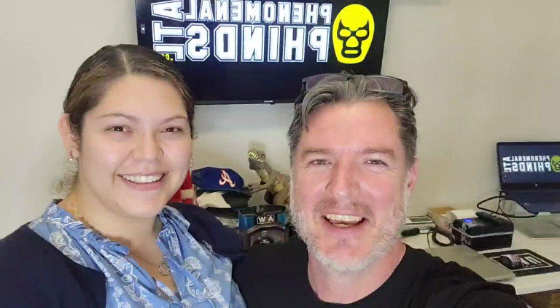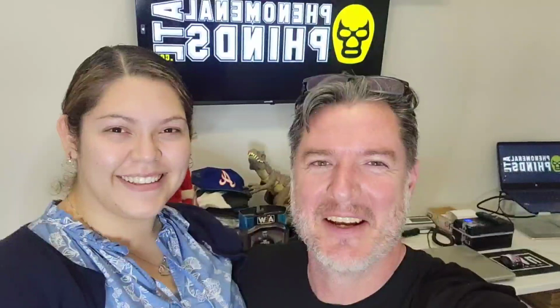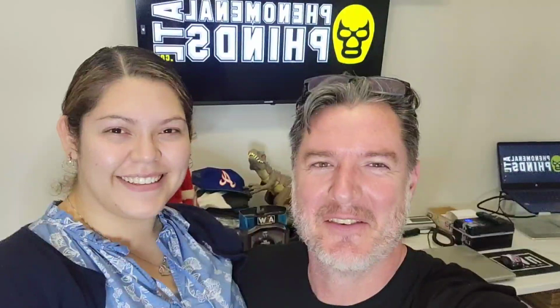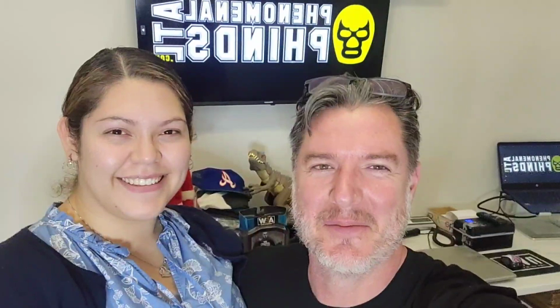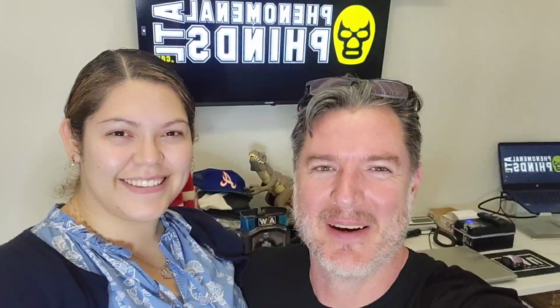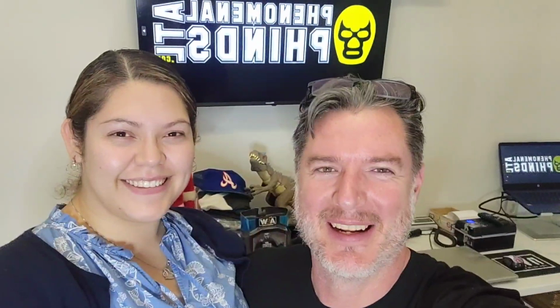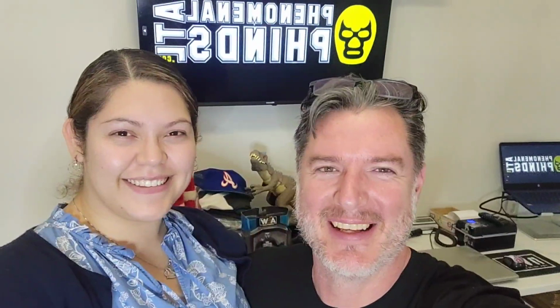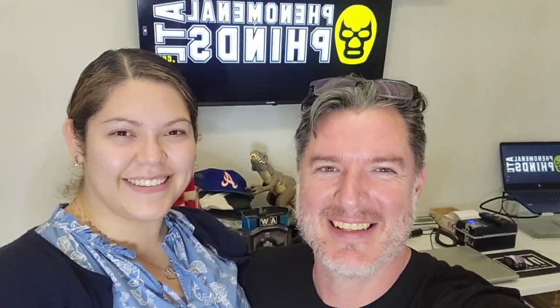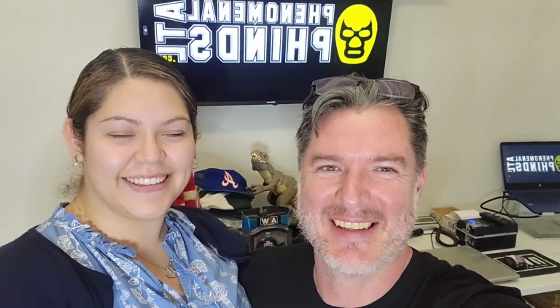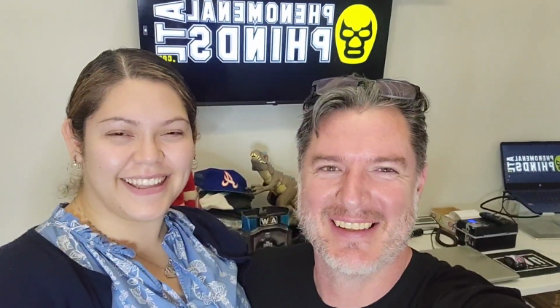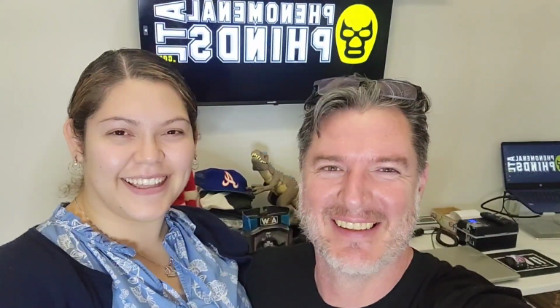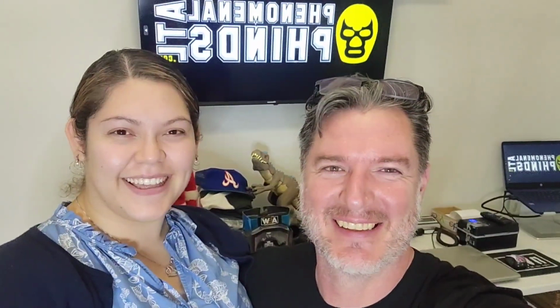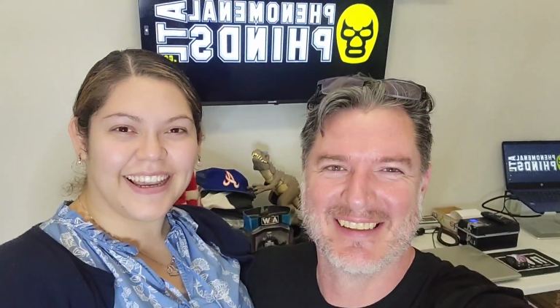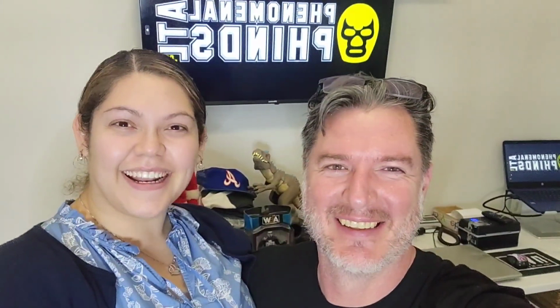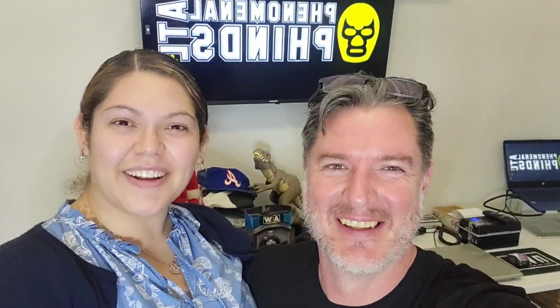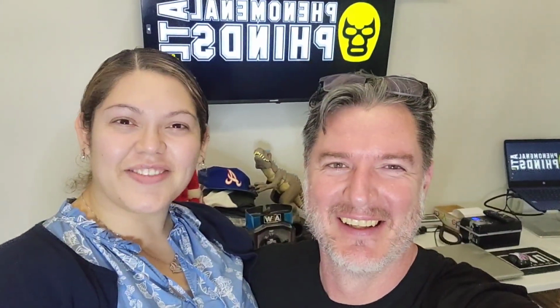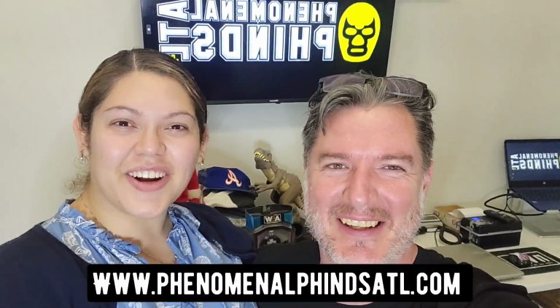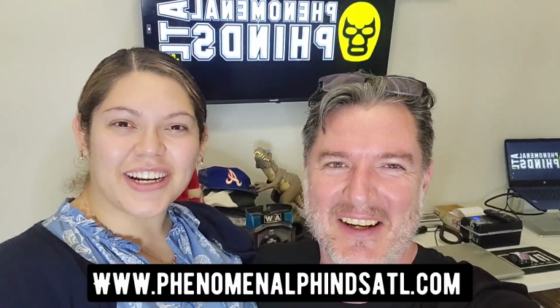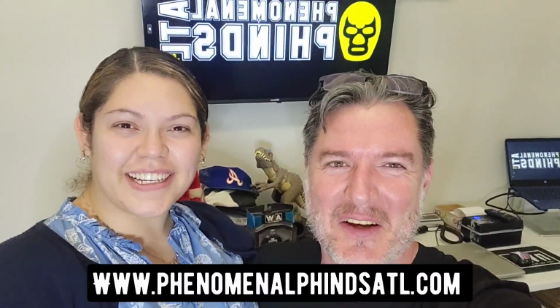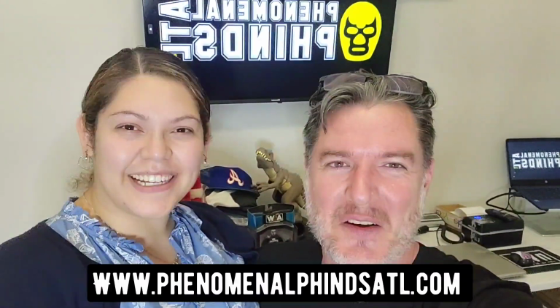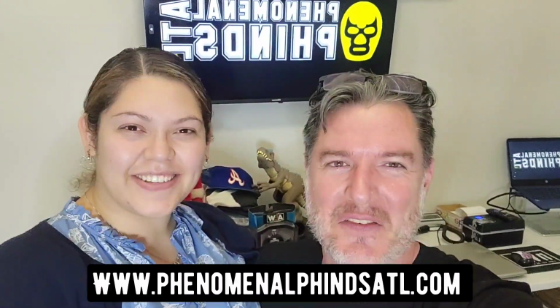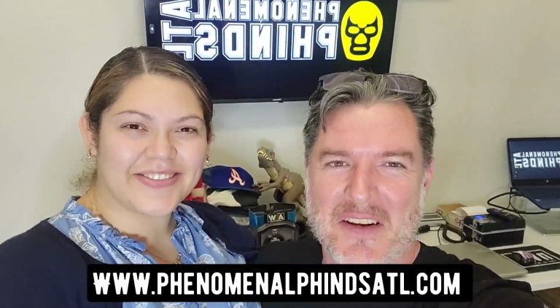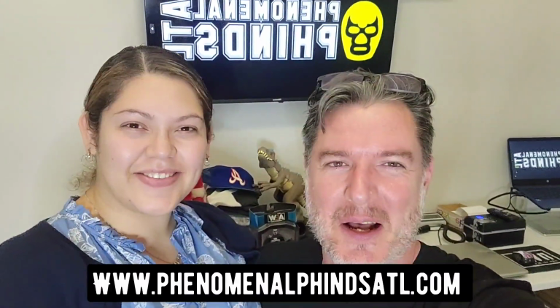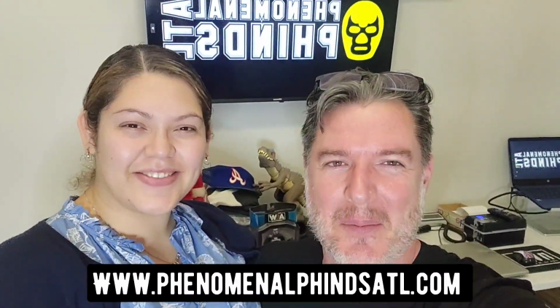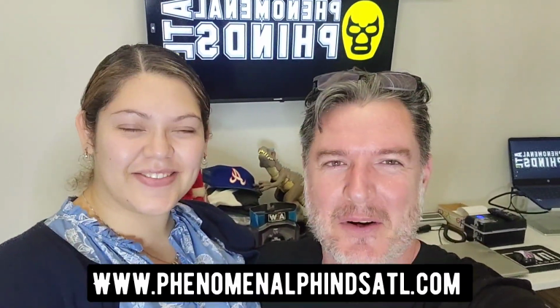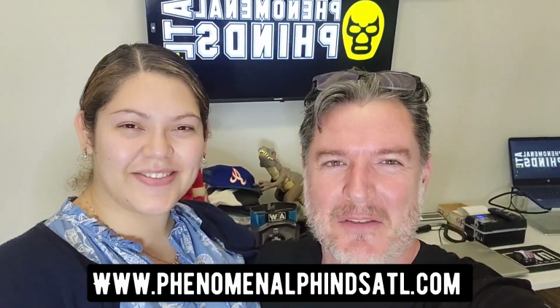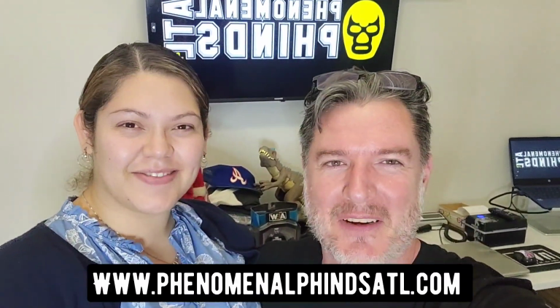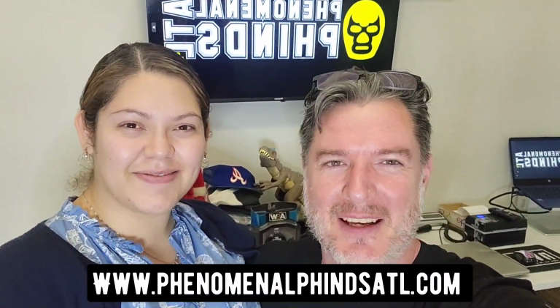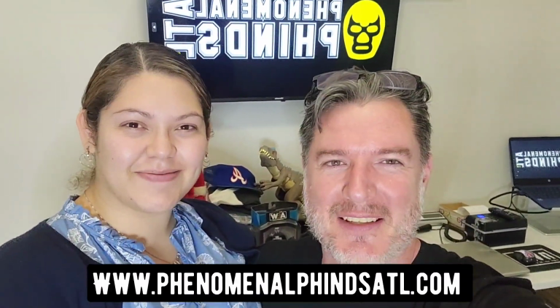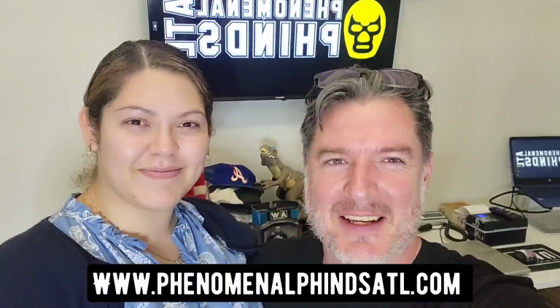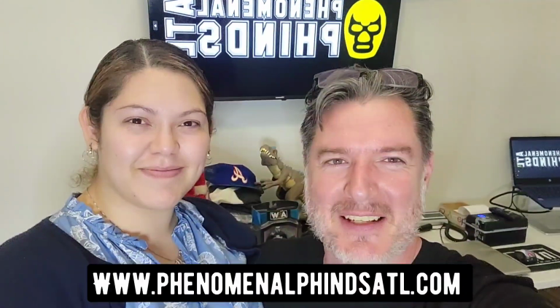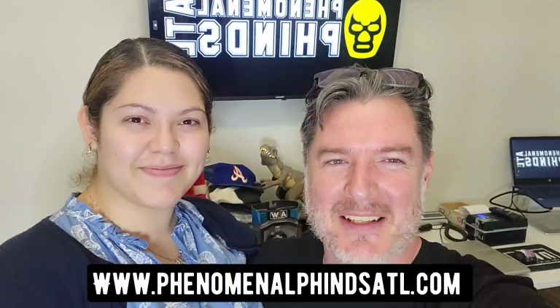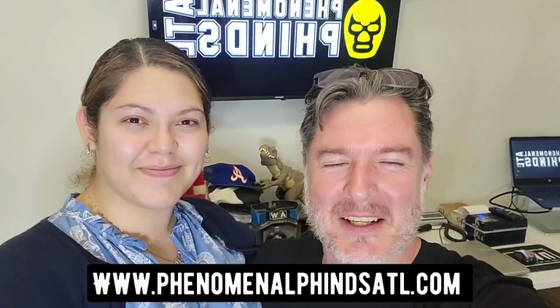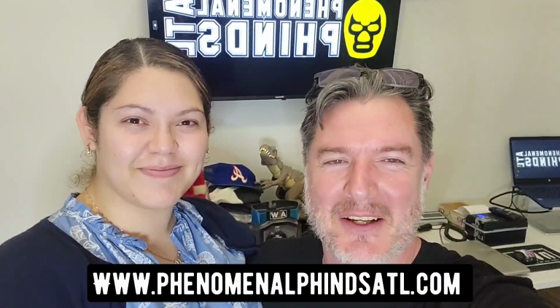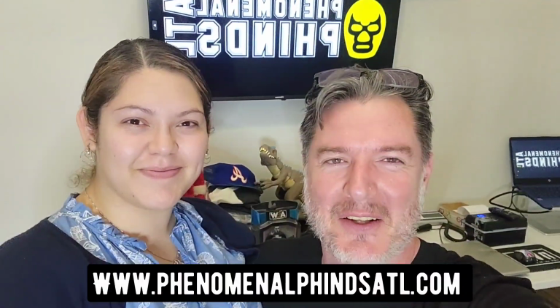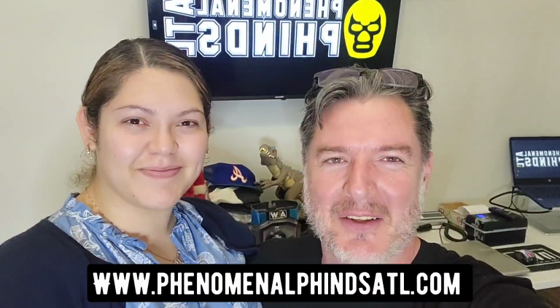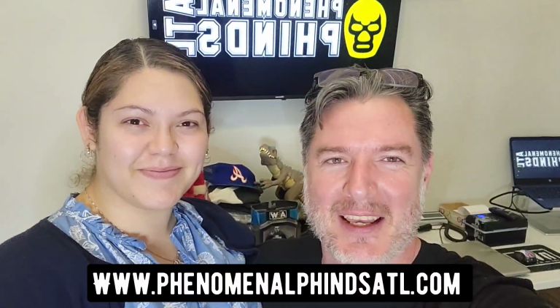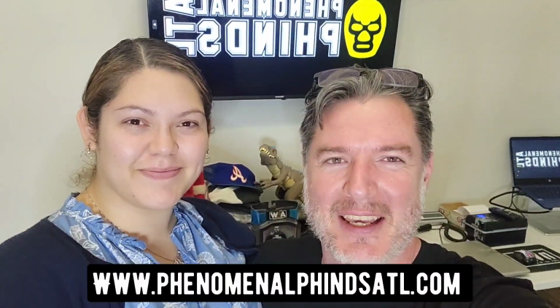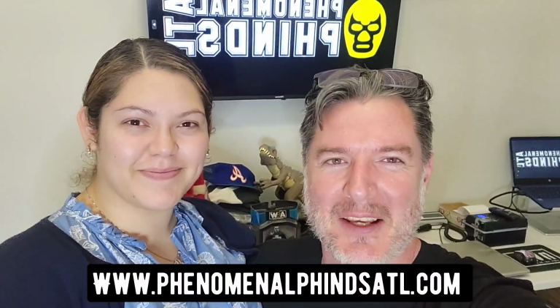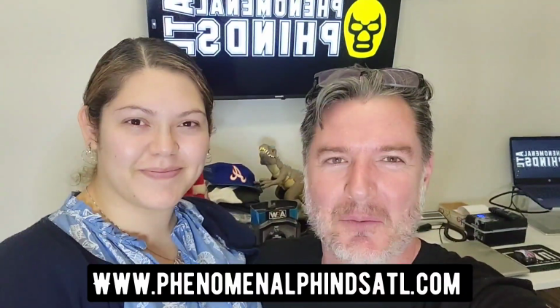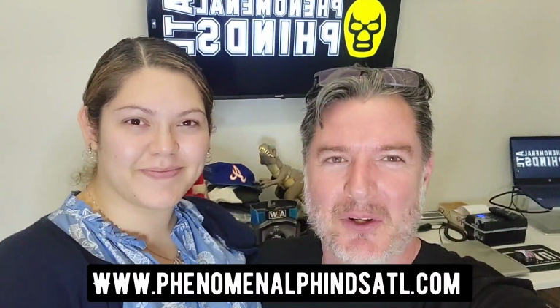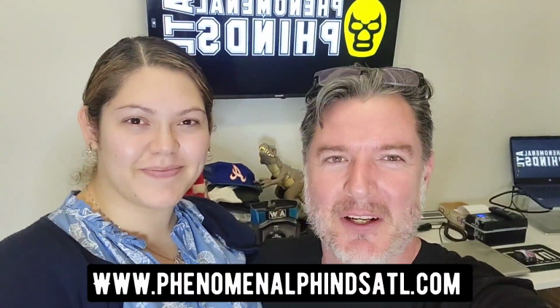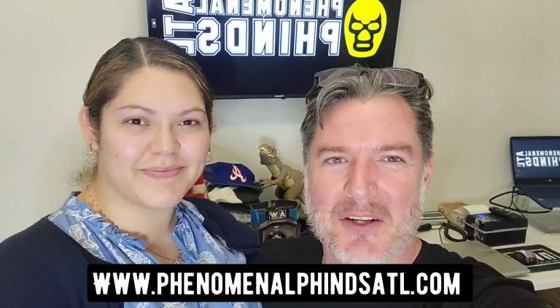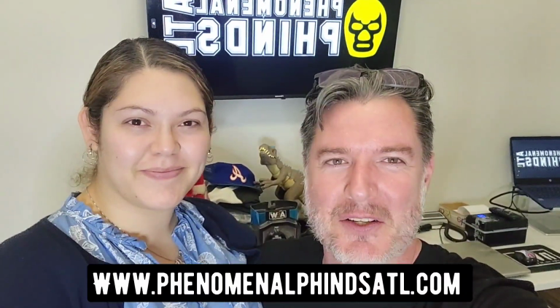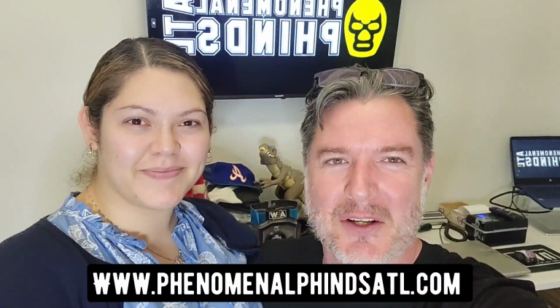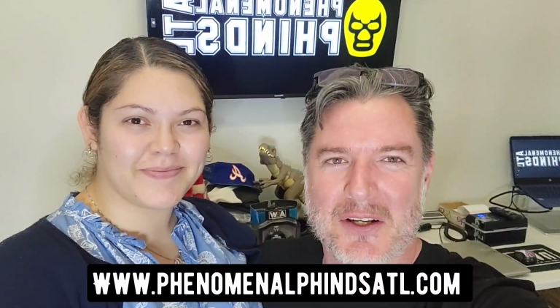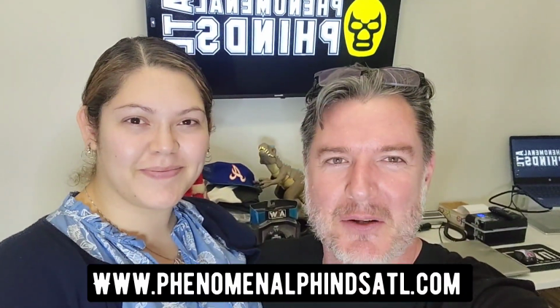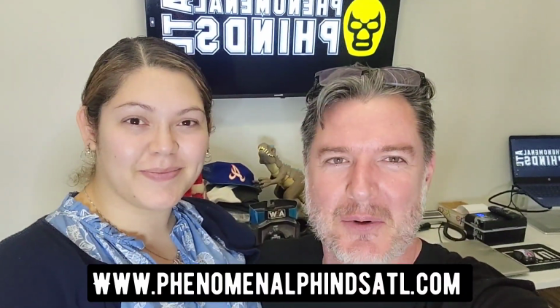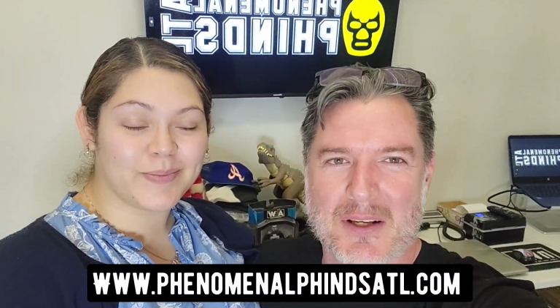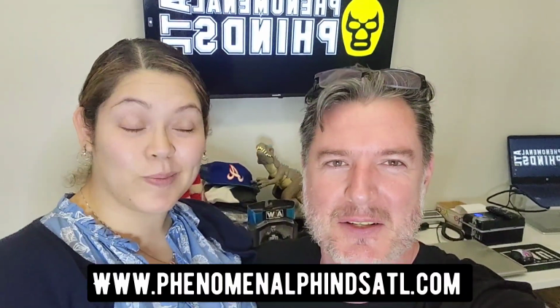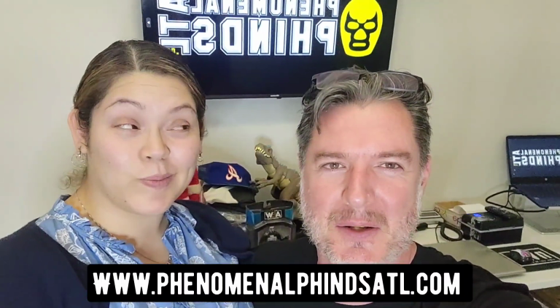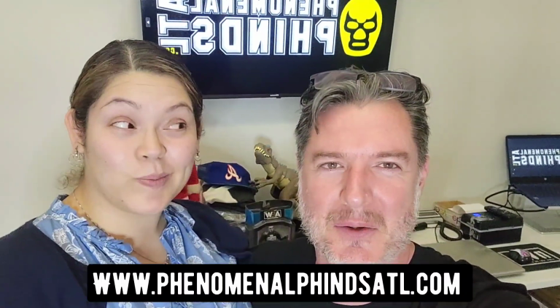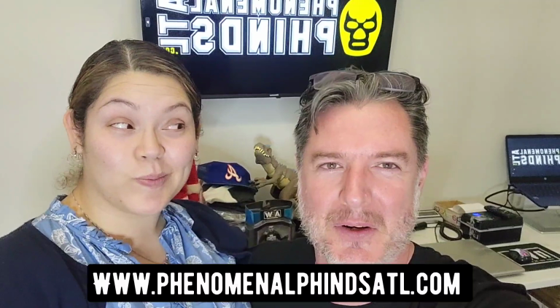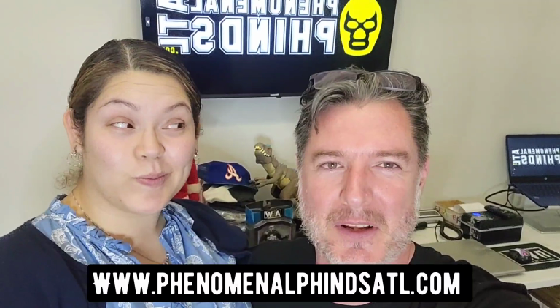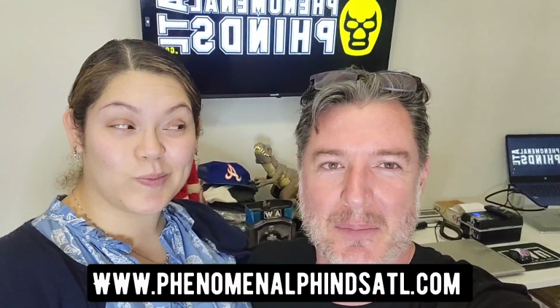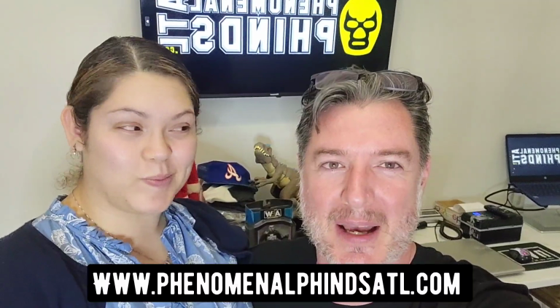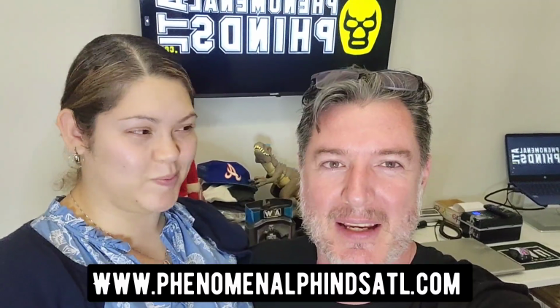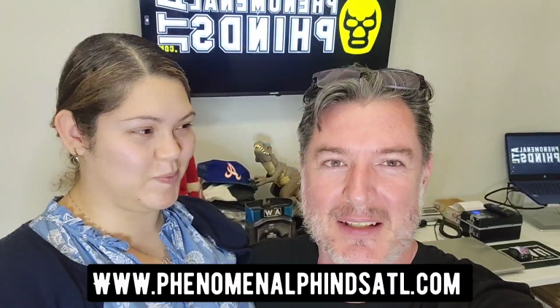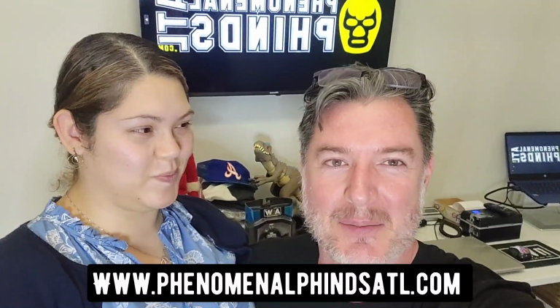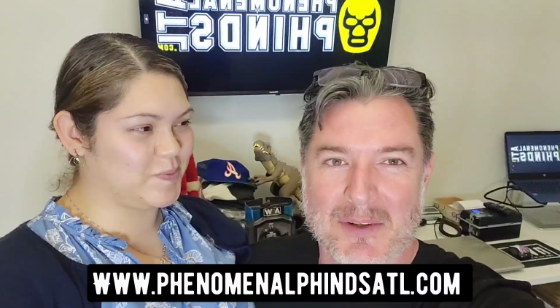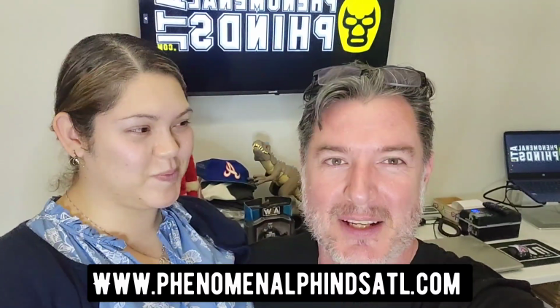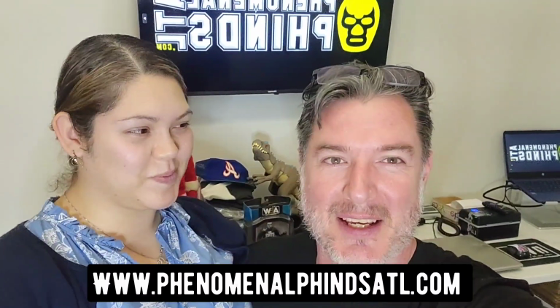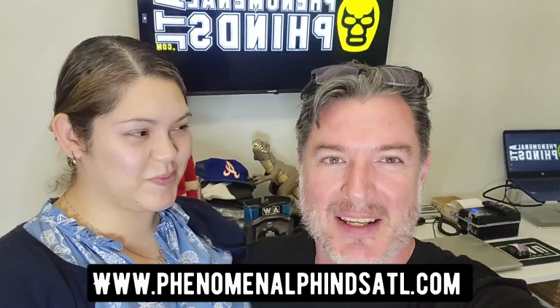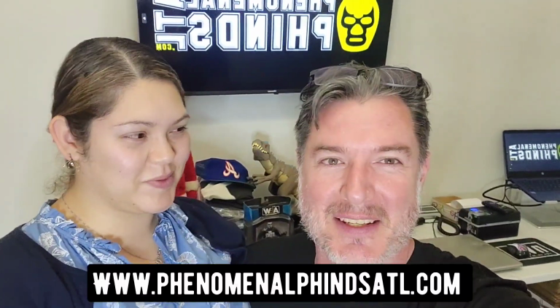Hey everybody, it's Eric and I'm Carla. Phenomenal Finds ATL, and we're going to show you what sold over the past couple of days.